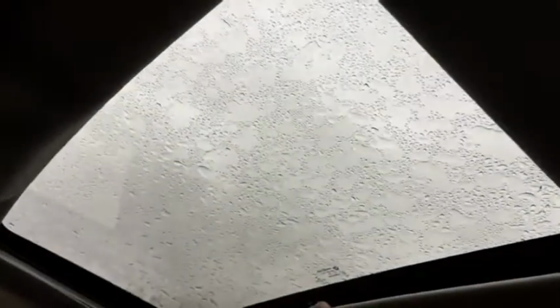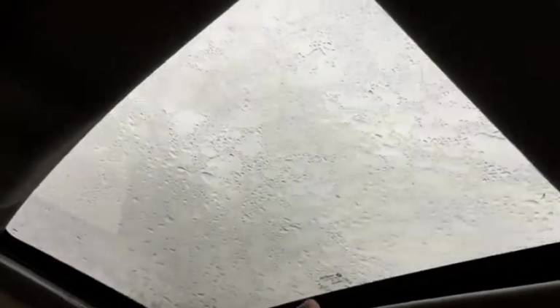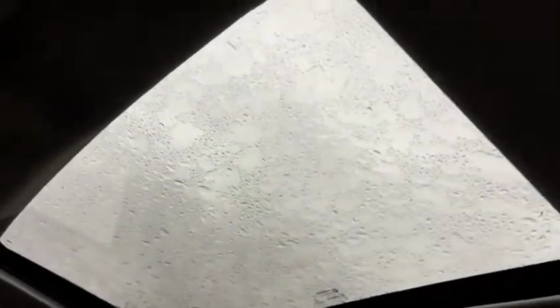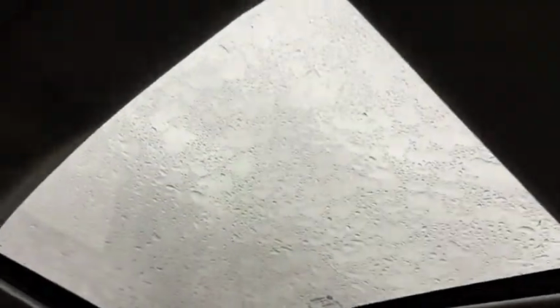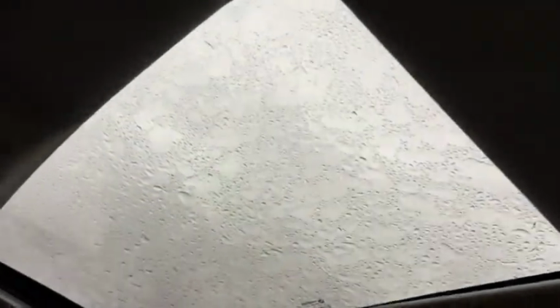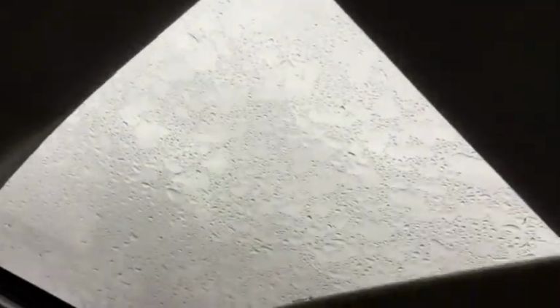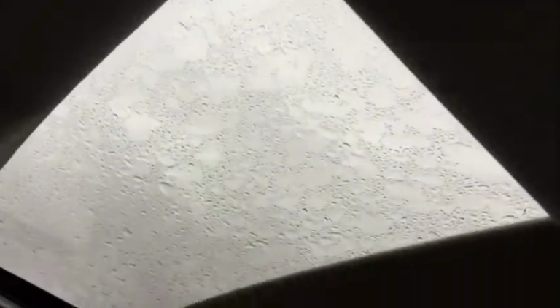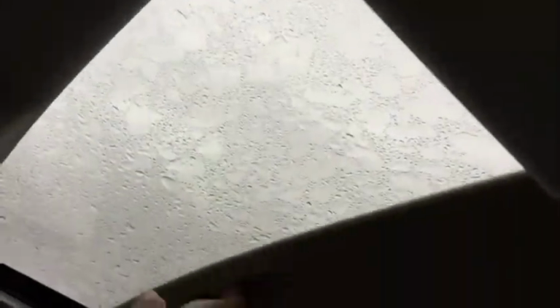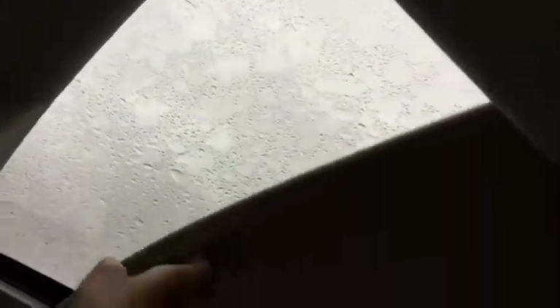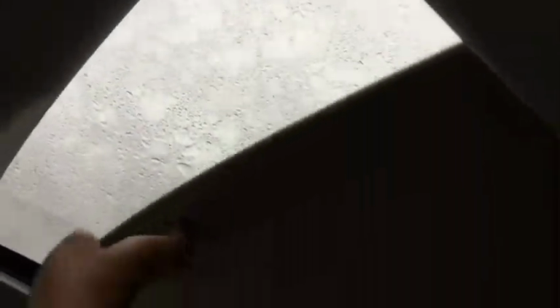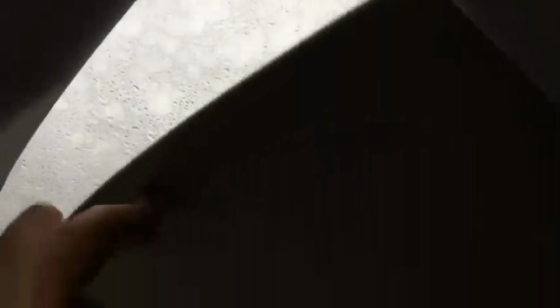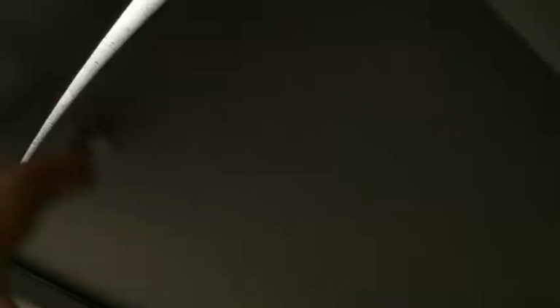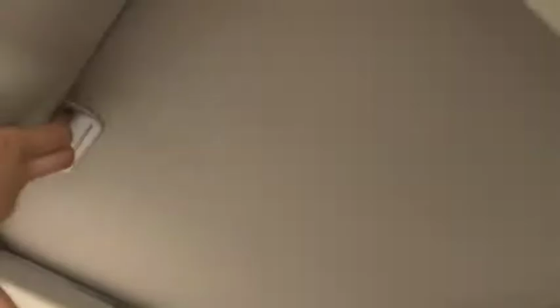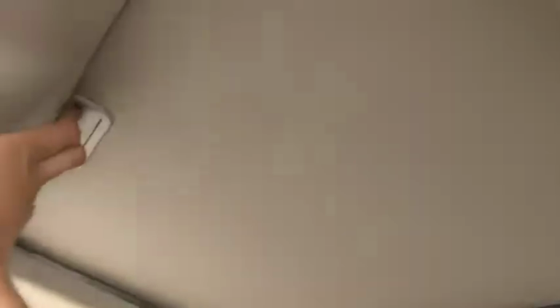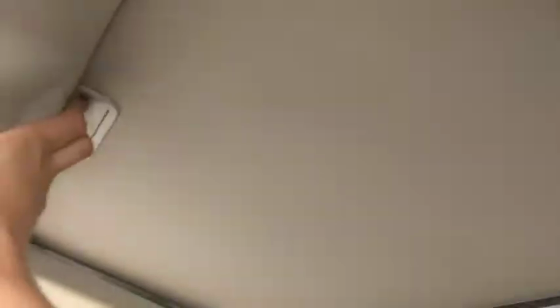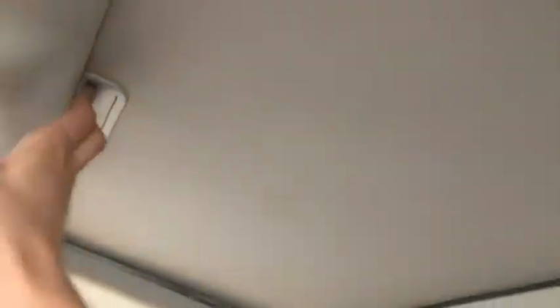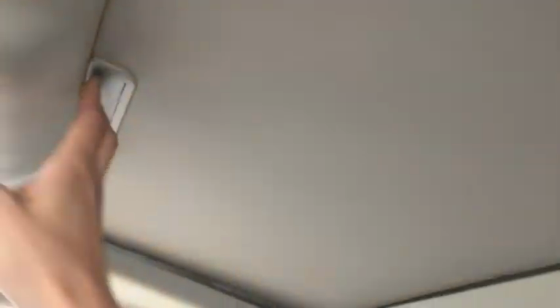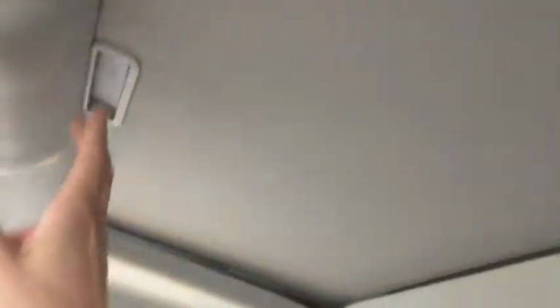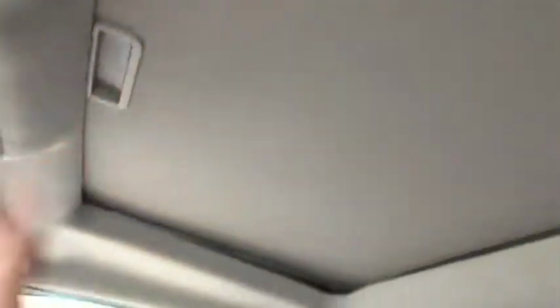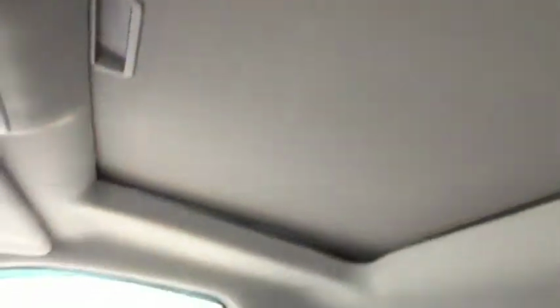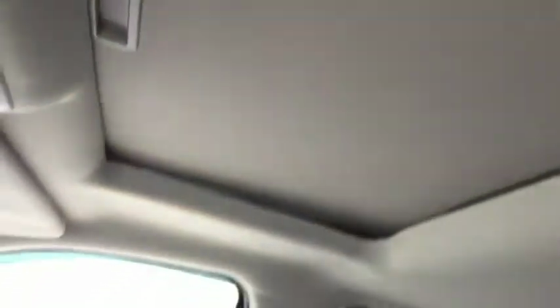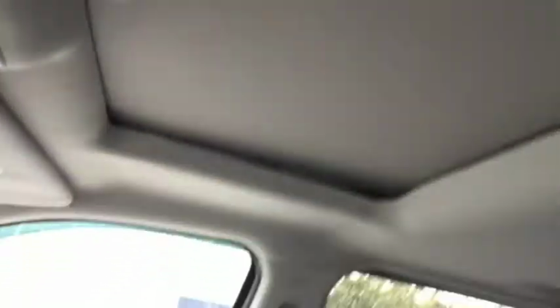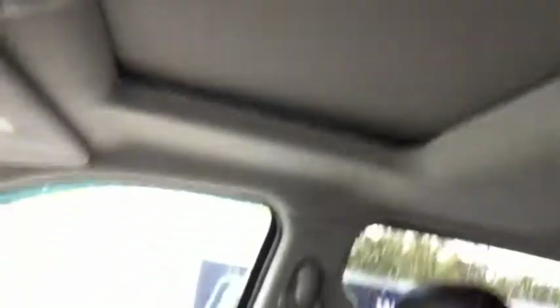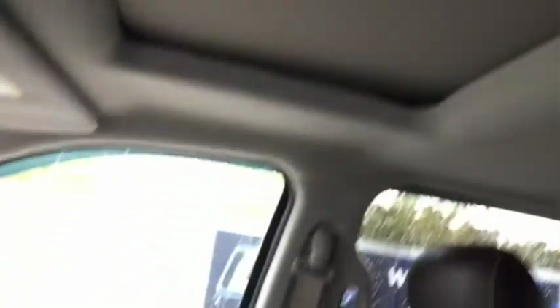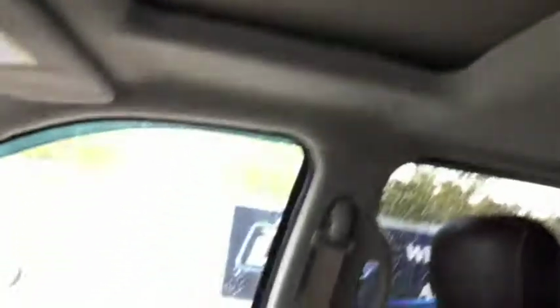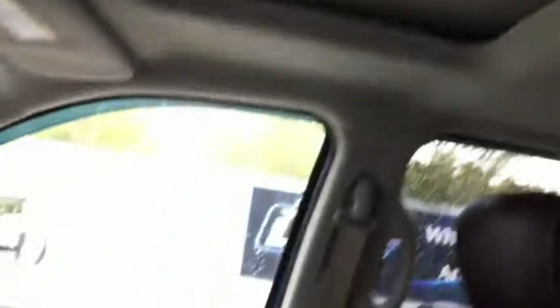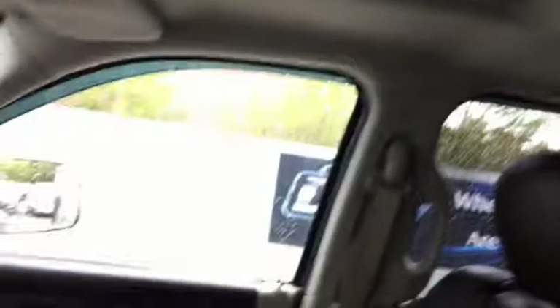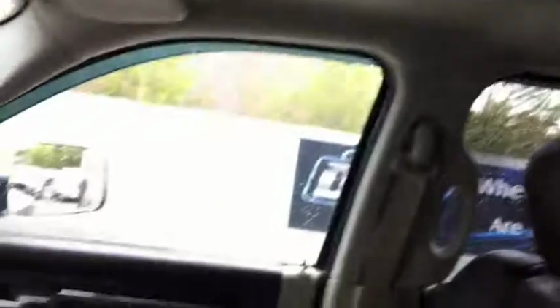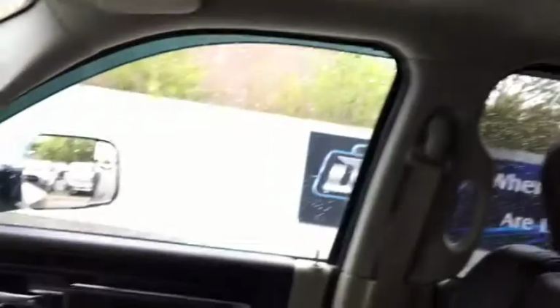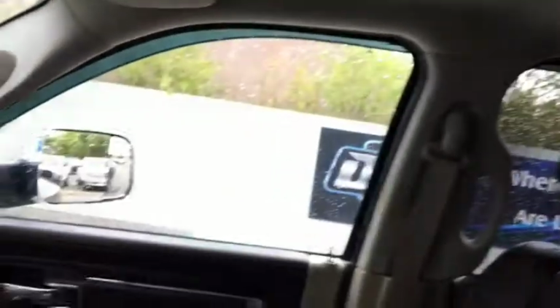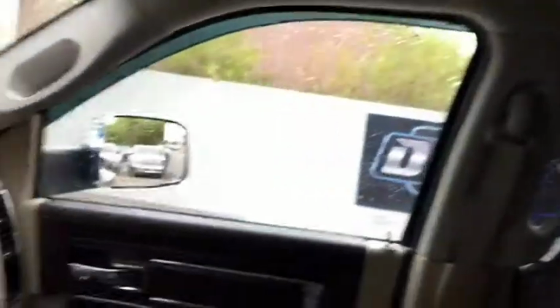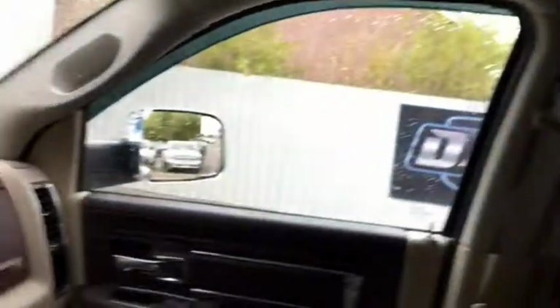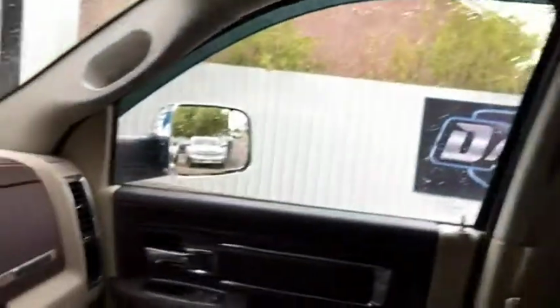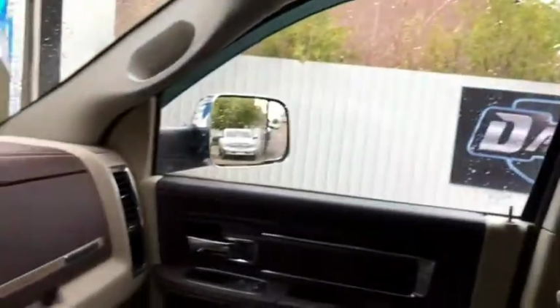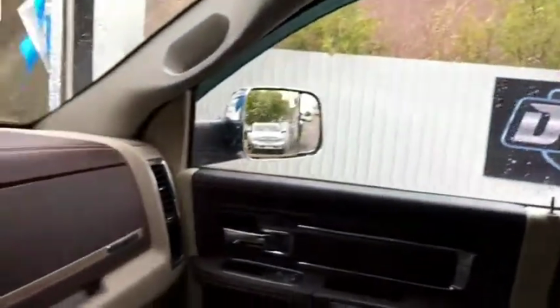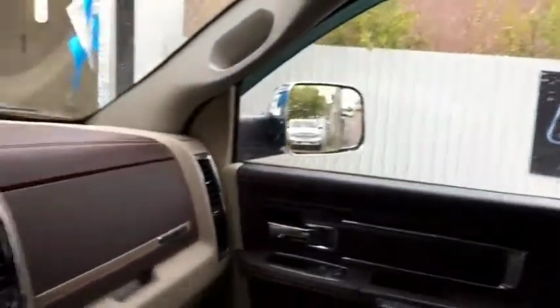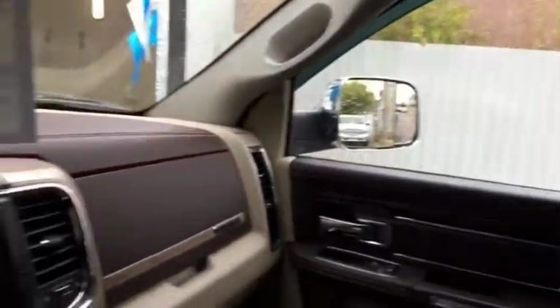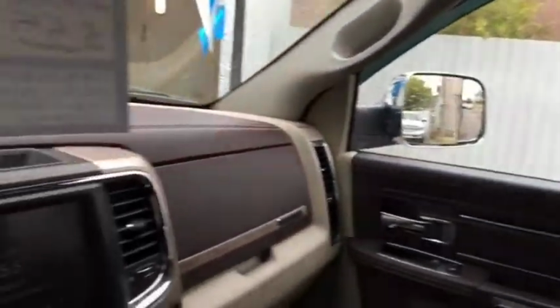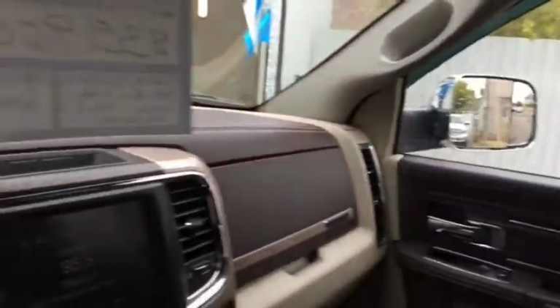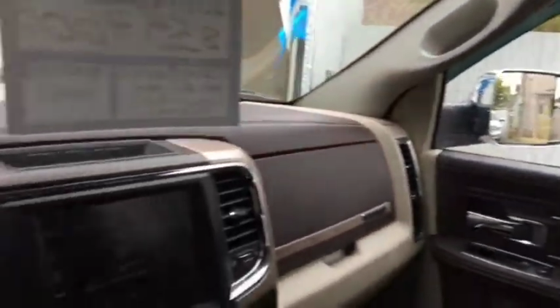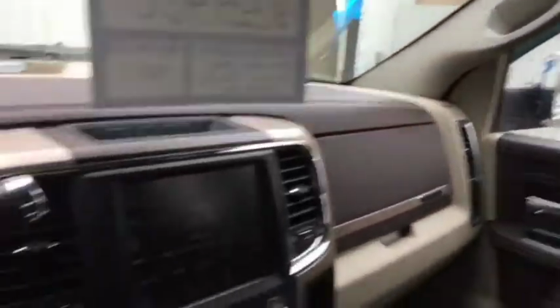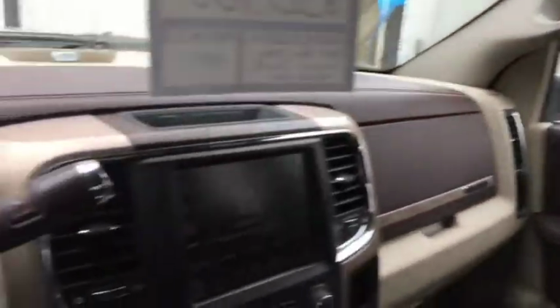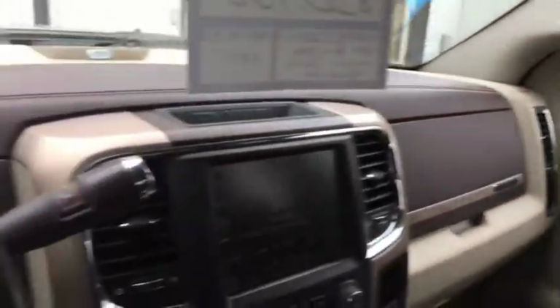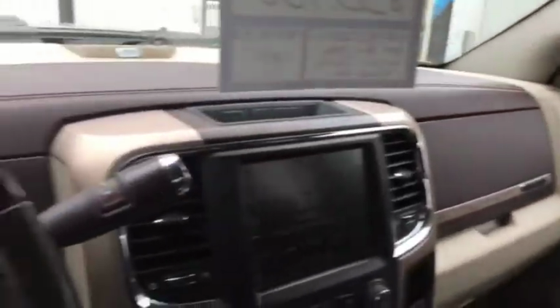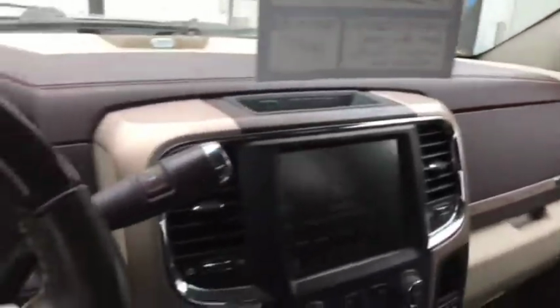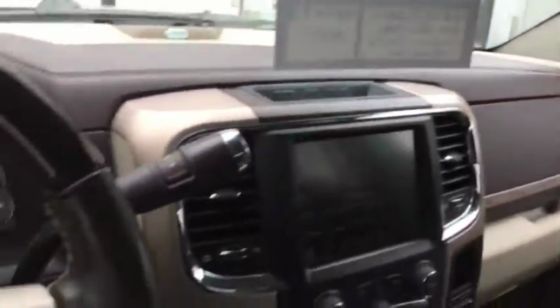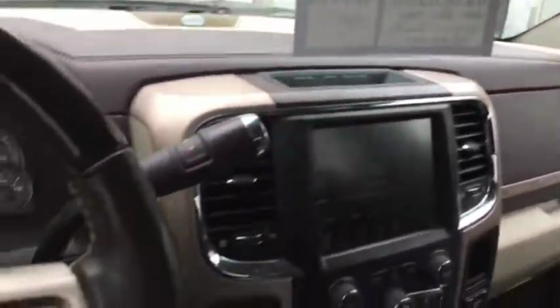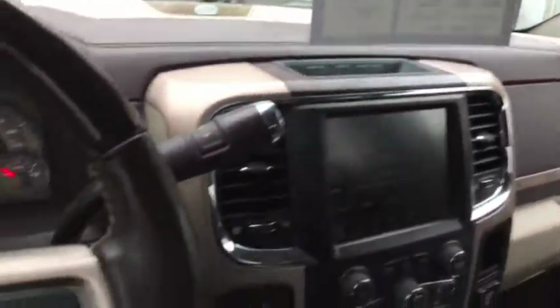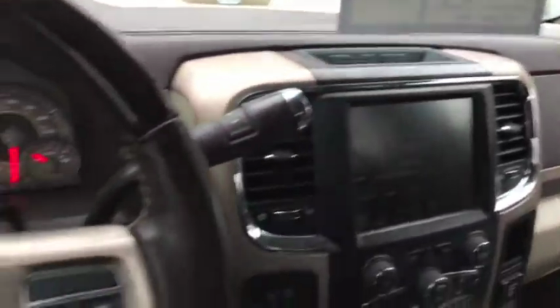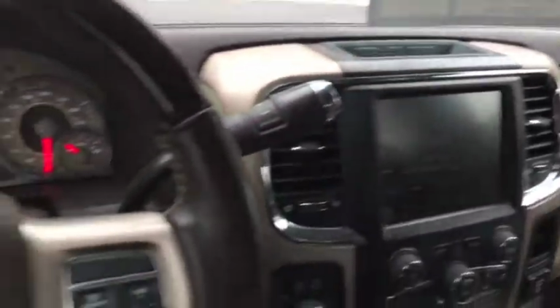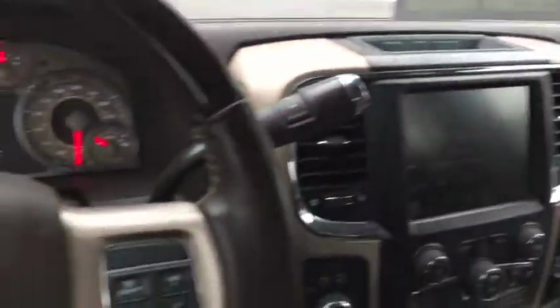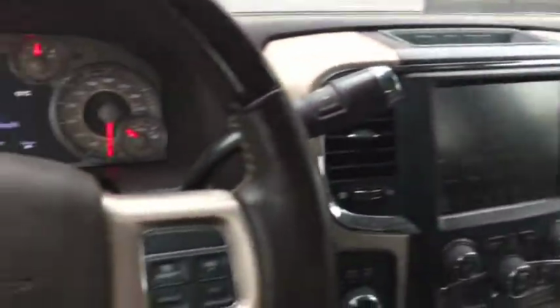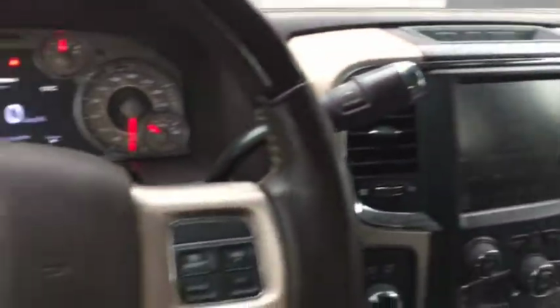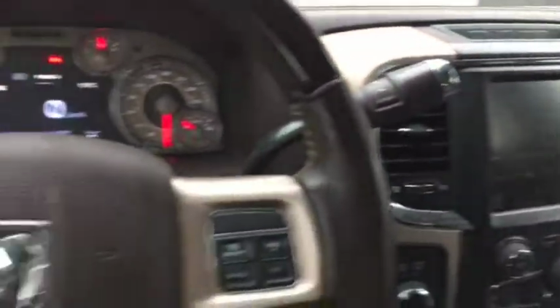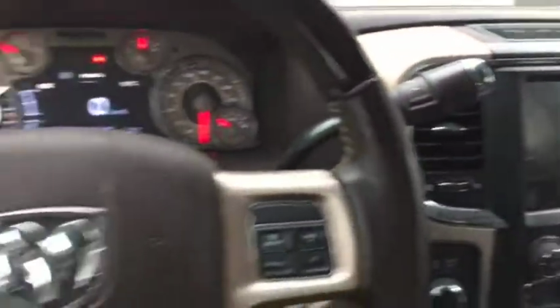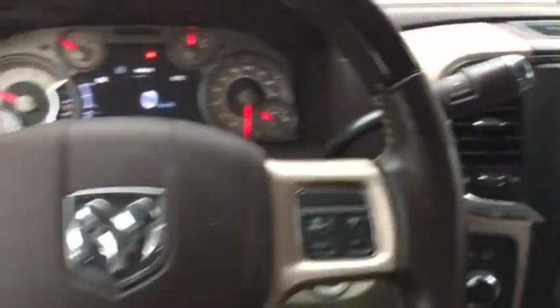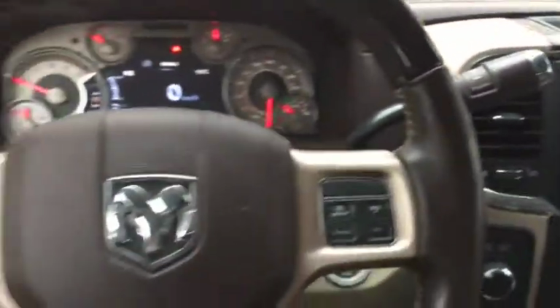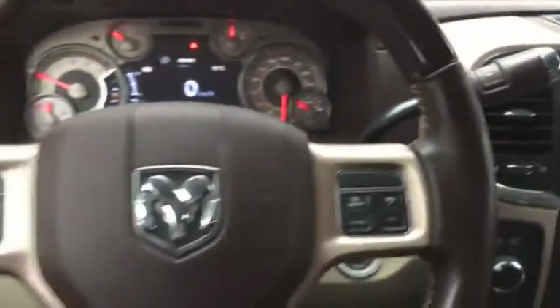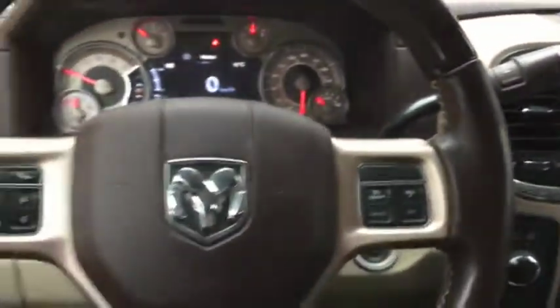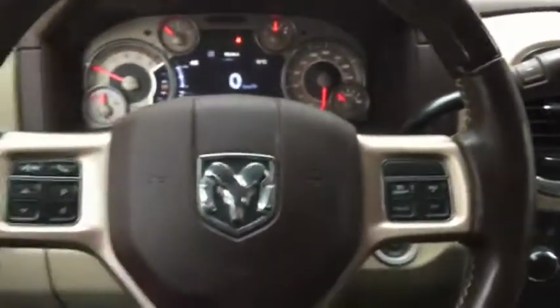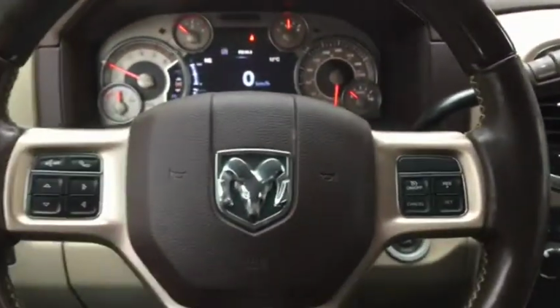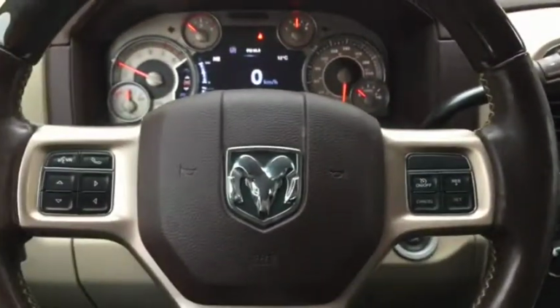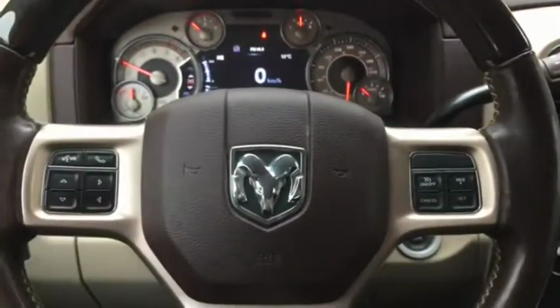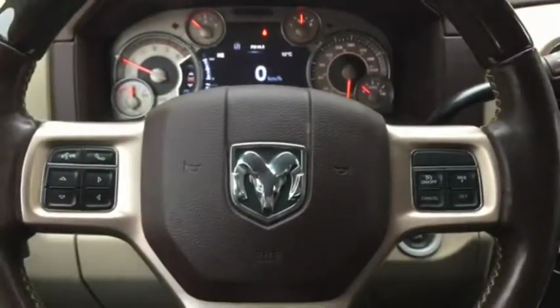So come take a look at this 3500 Longhorn today at Davis Dodge in Port McLeod and let's see if we can't get you in your new ride.